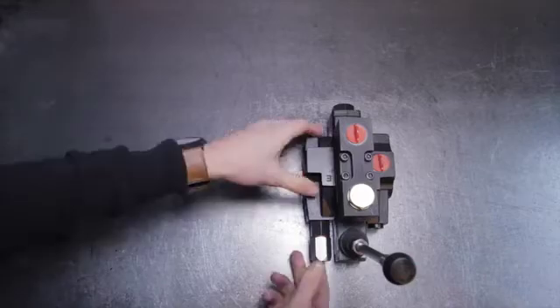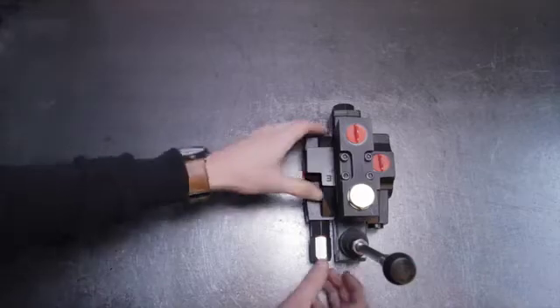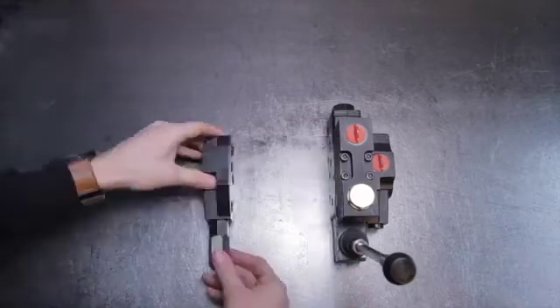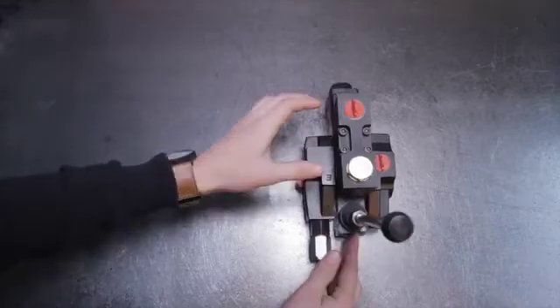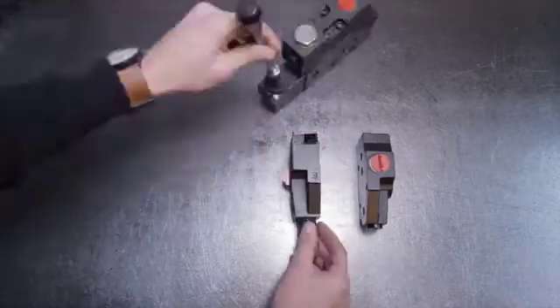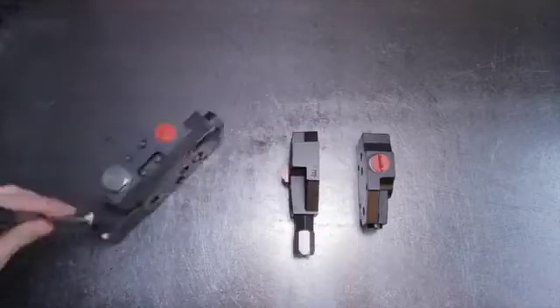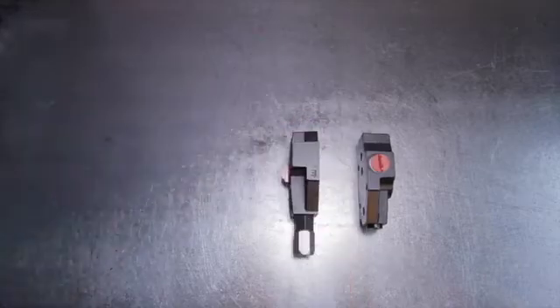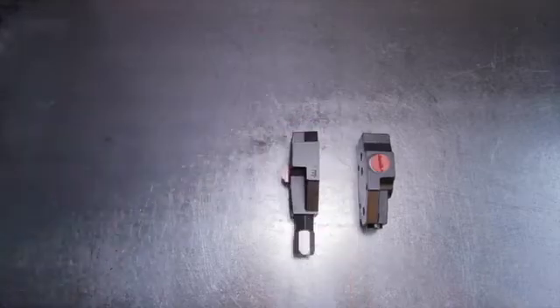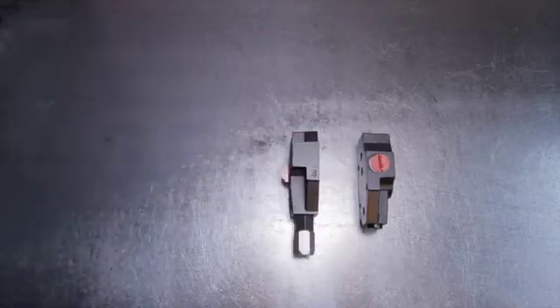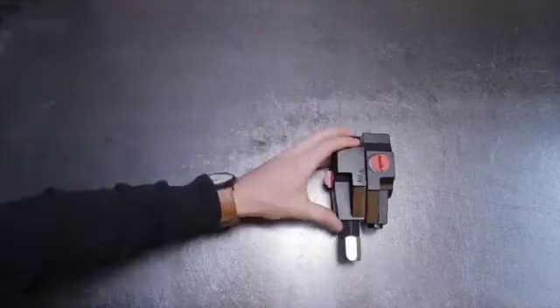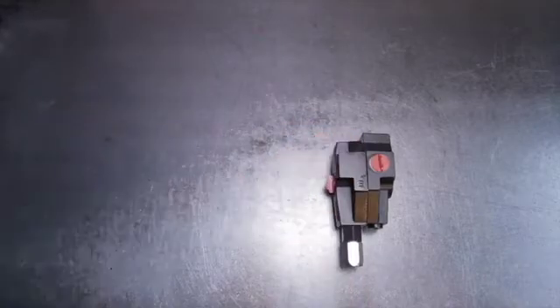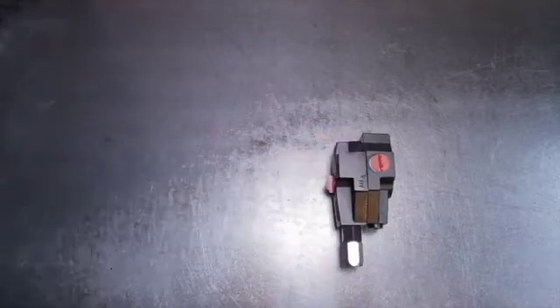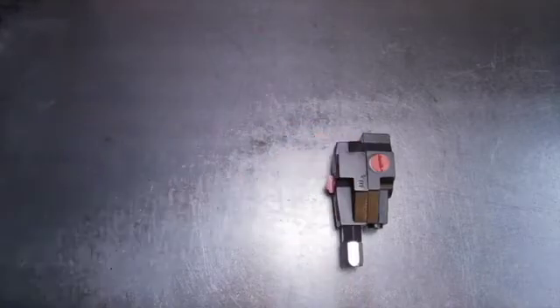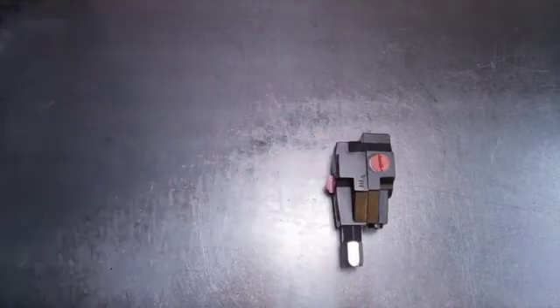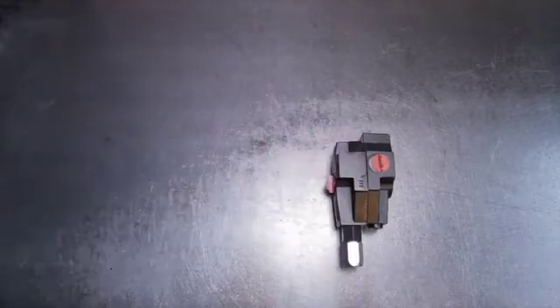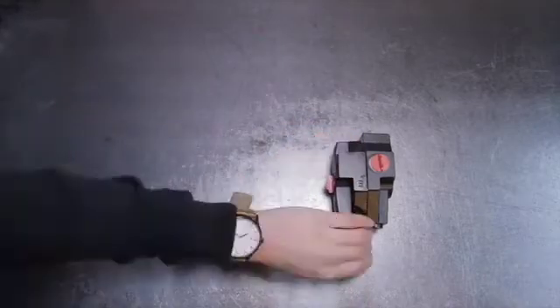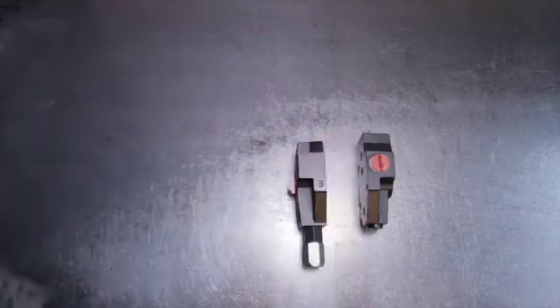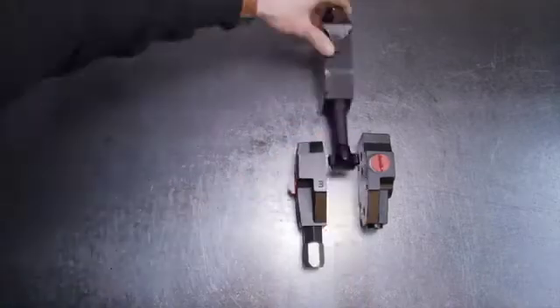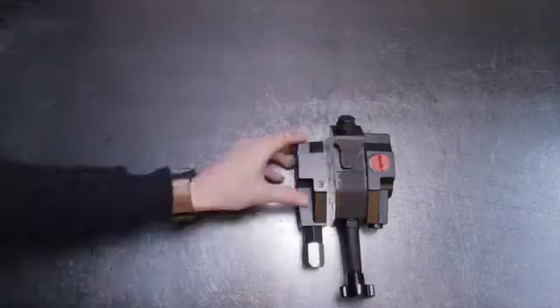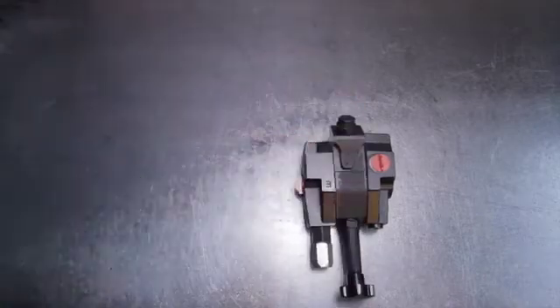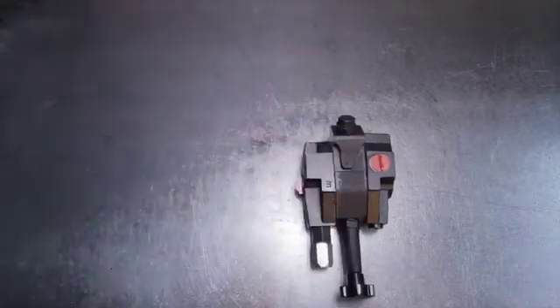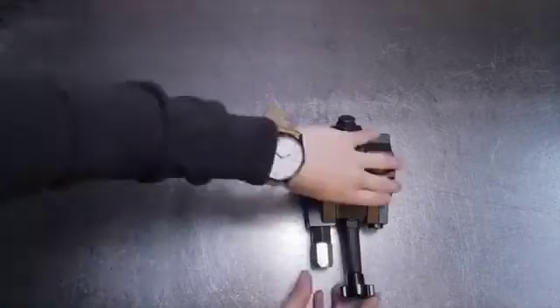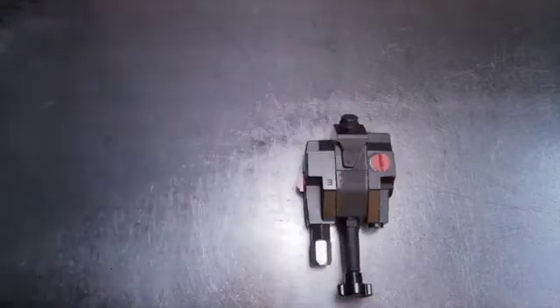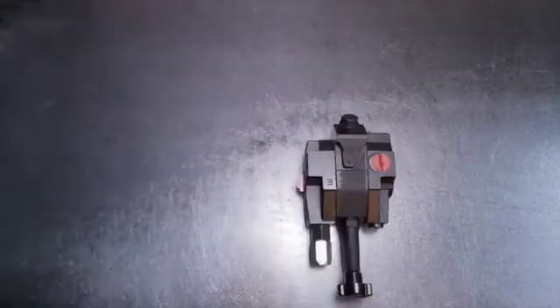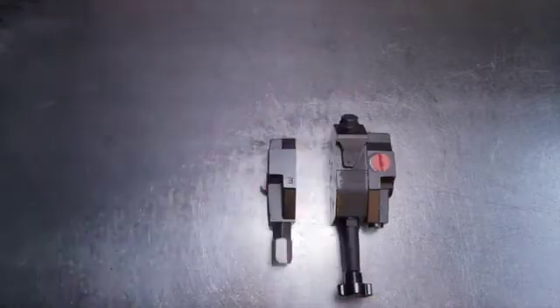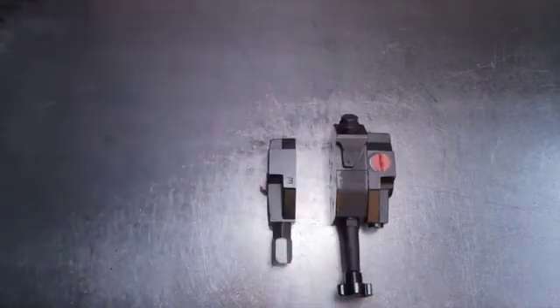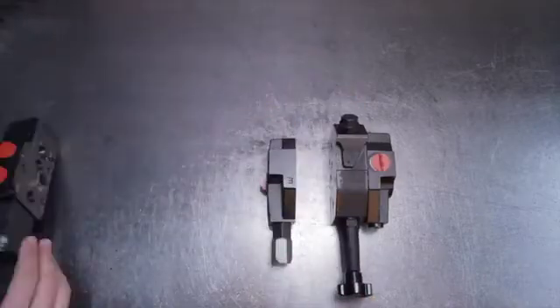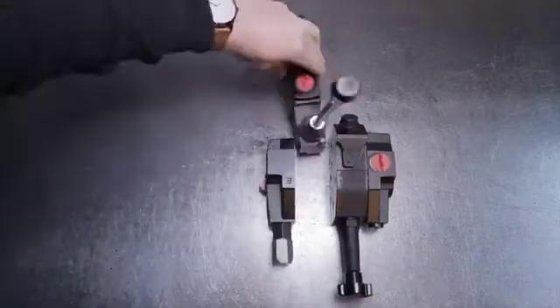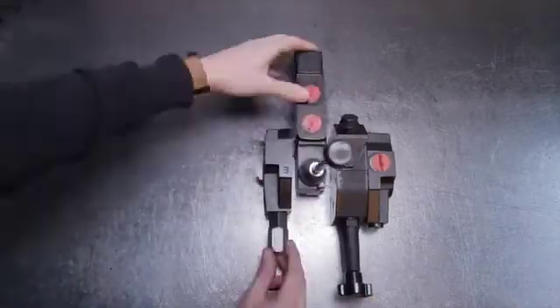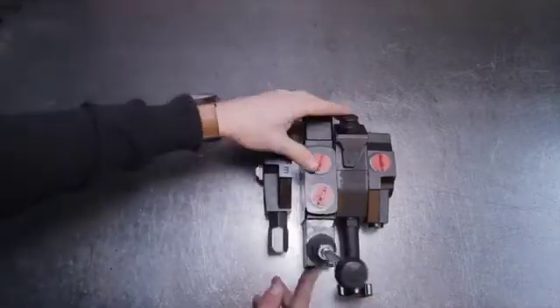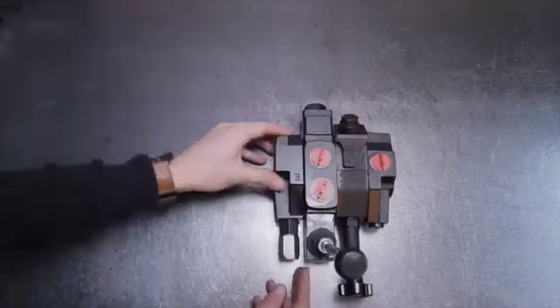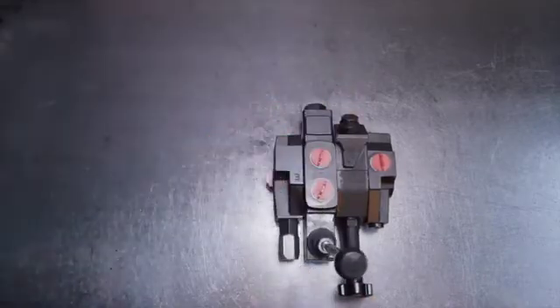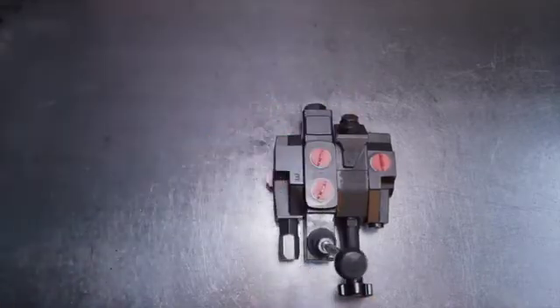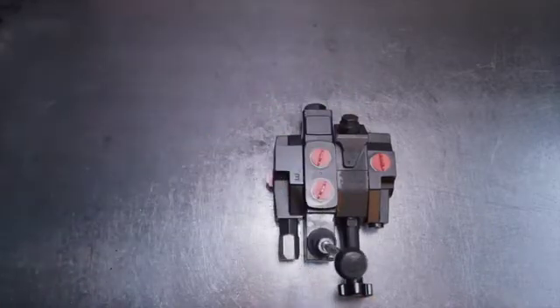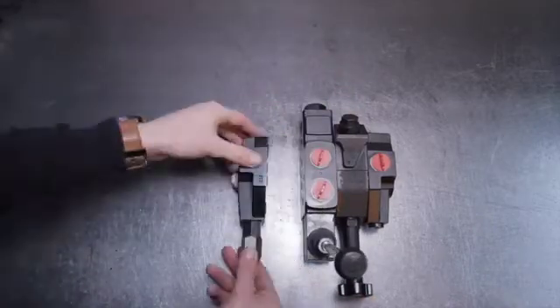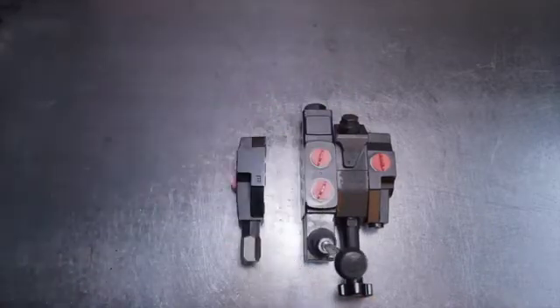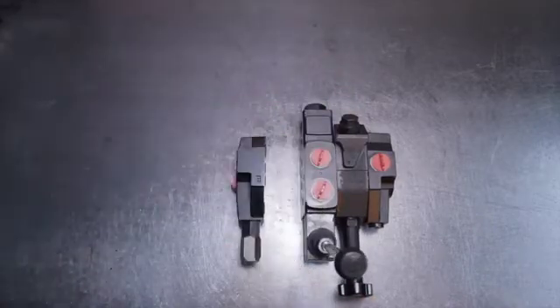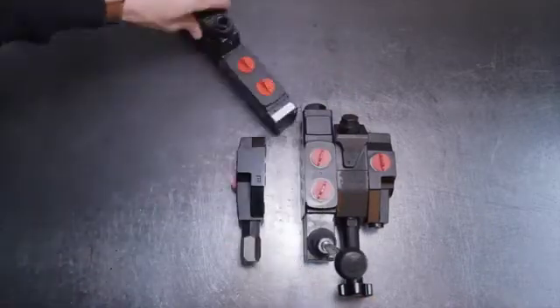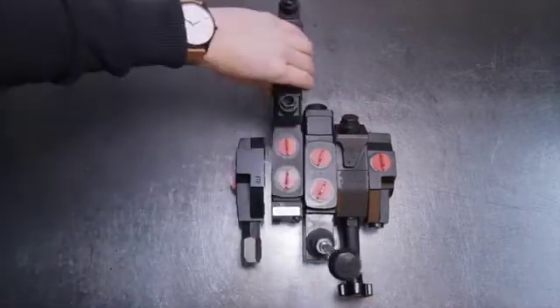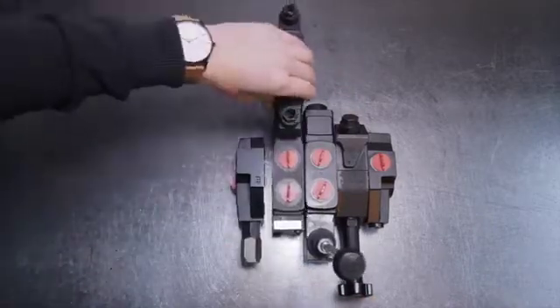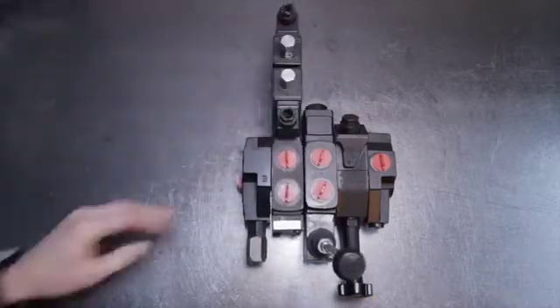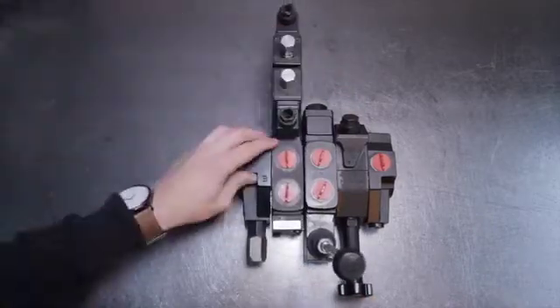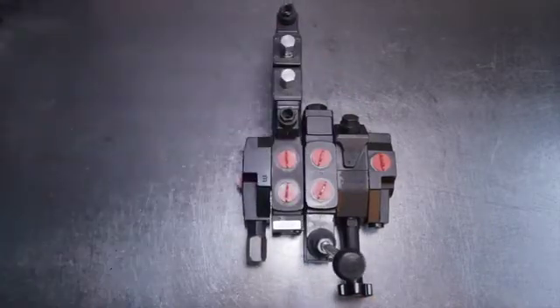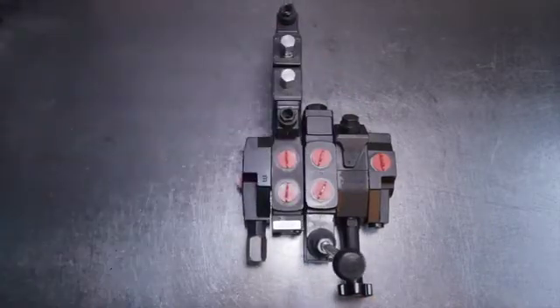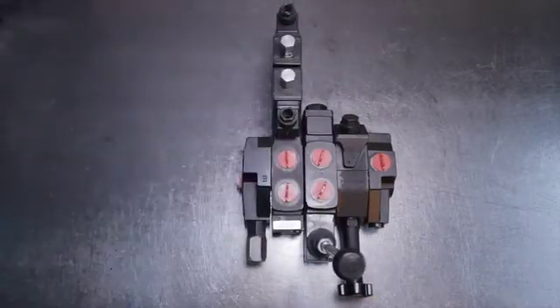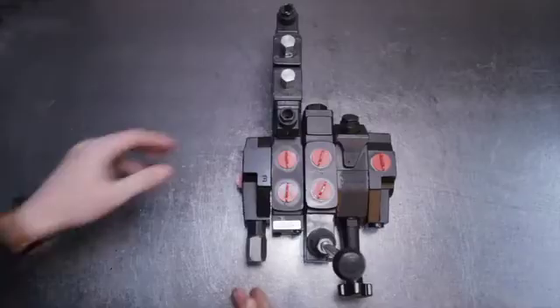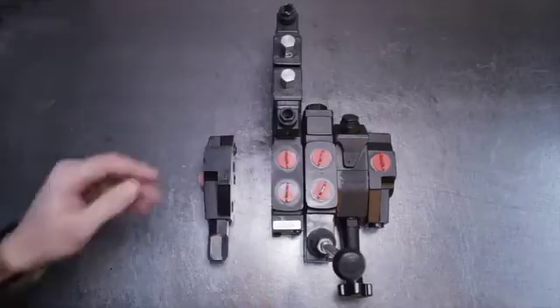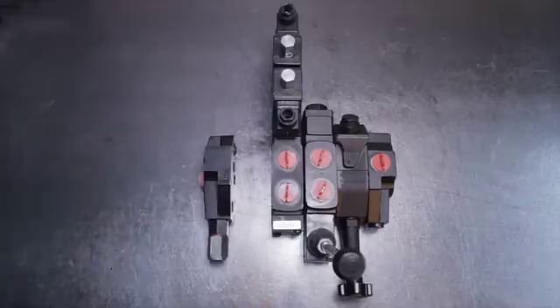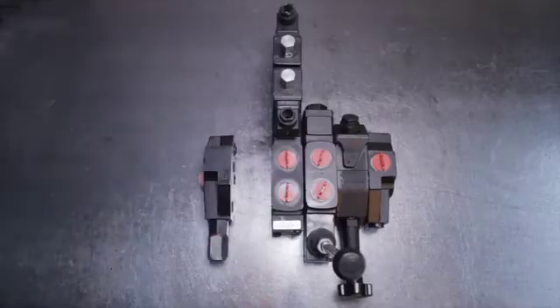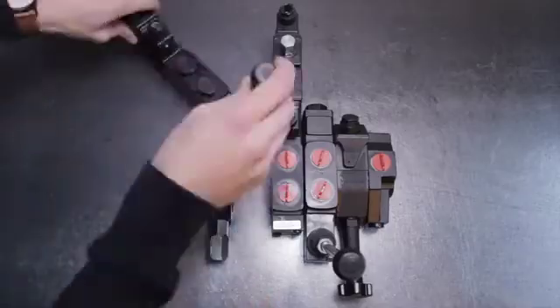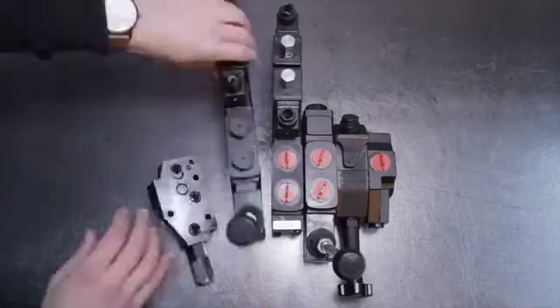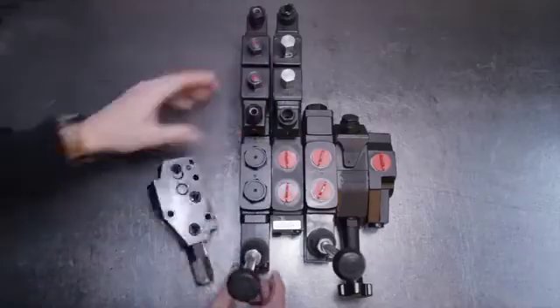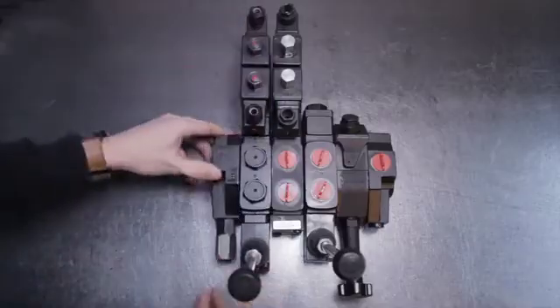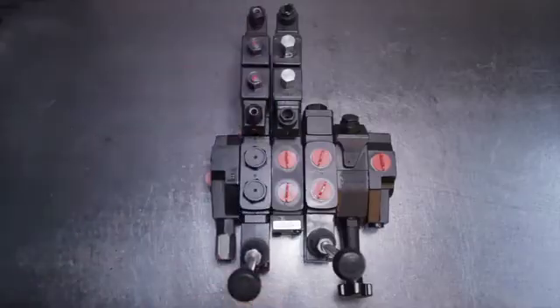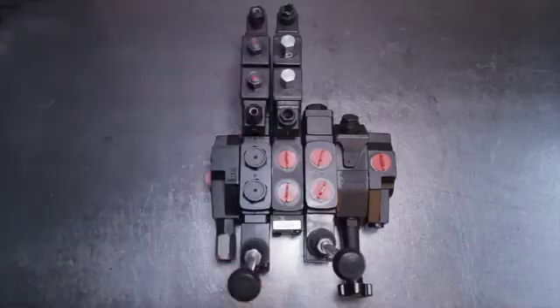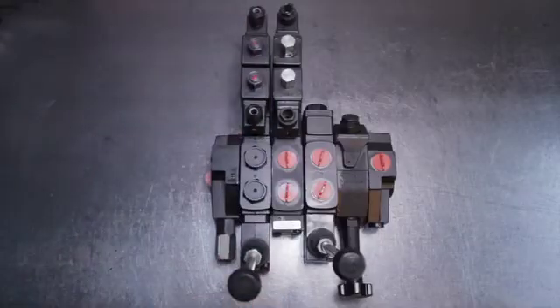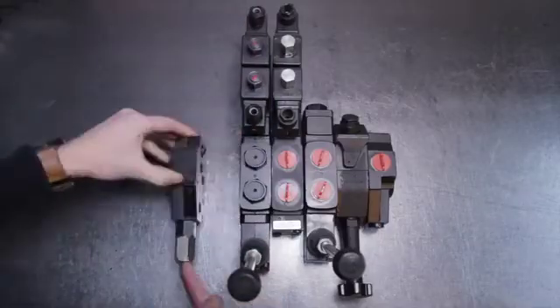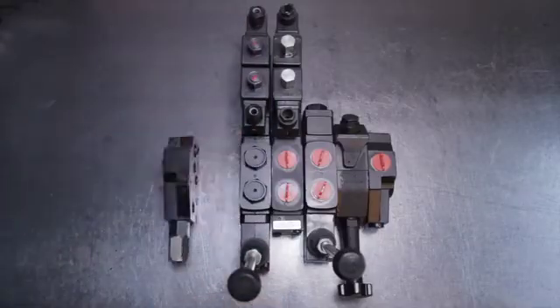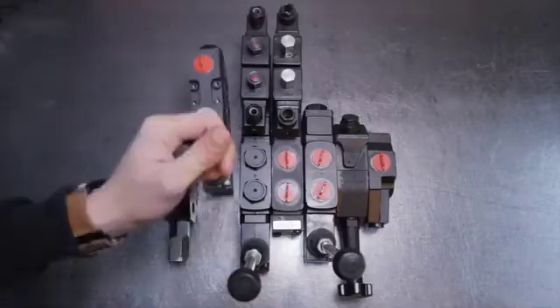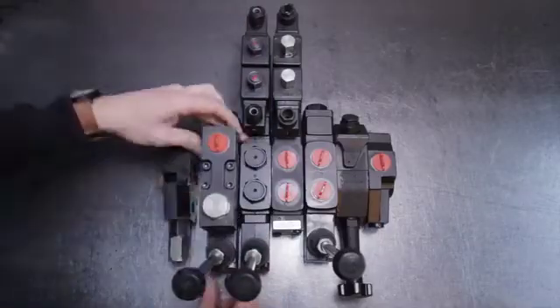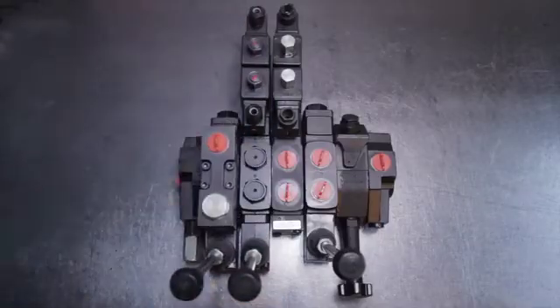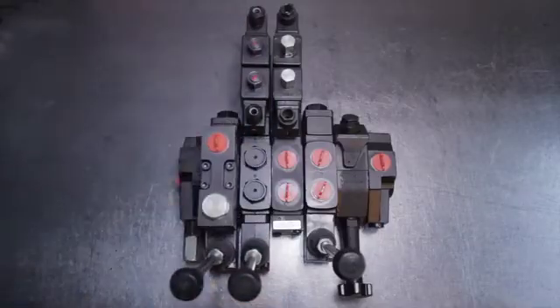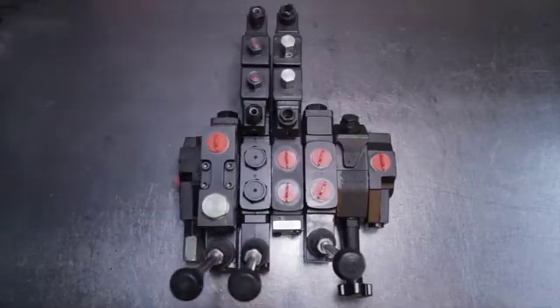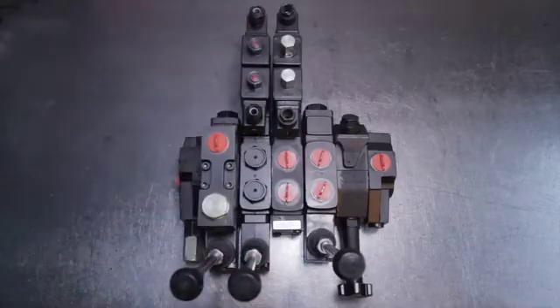Available in manual, spring or detent centering, solenoid, double, single or motor spool — the choice is endless within a very compact design.